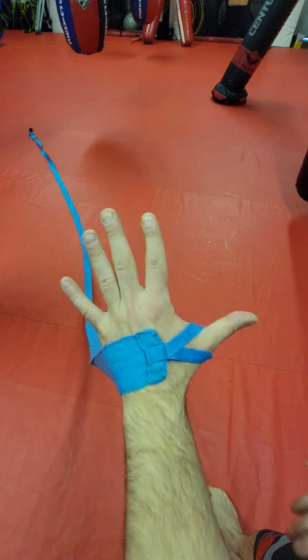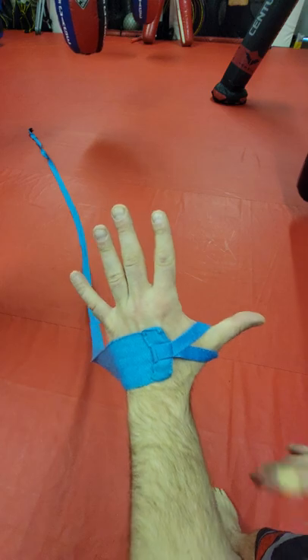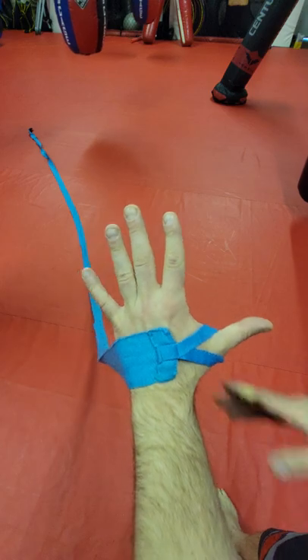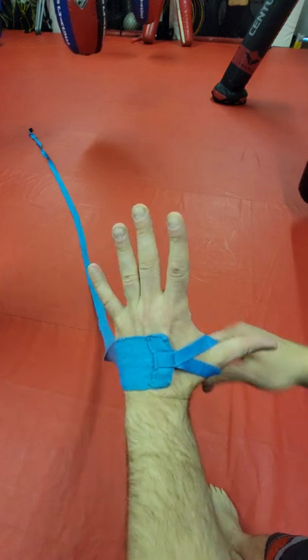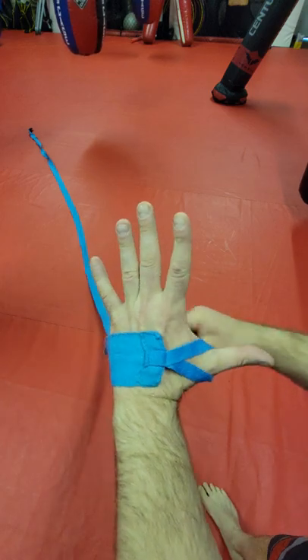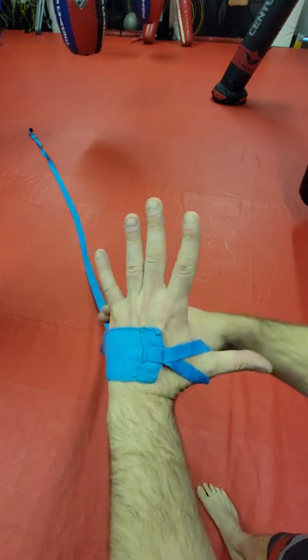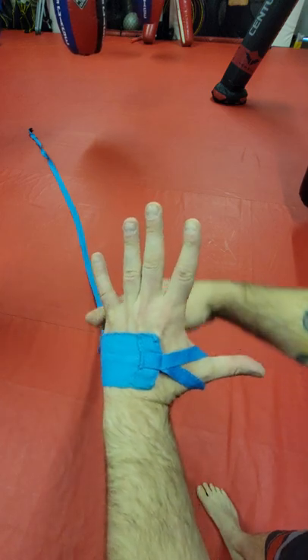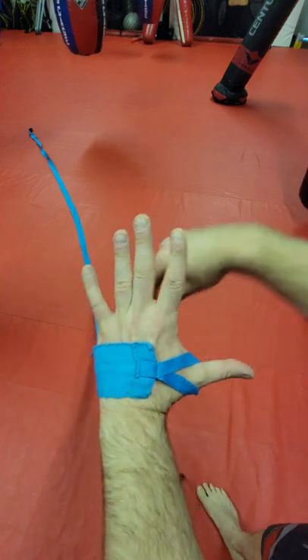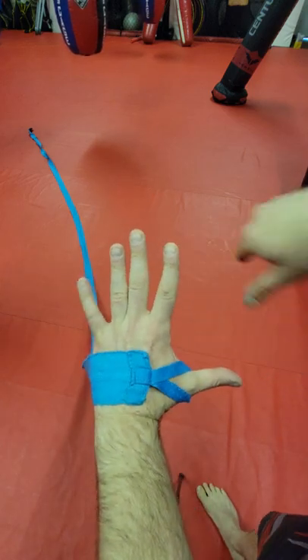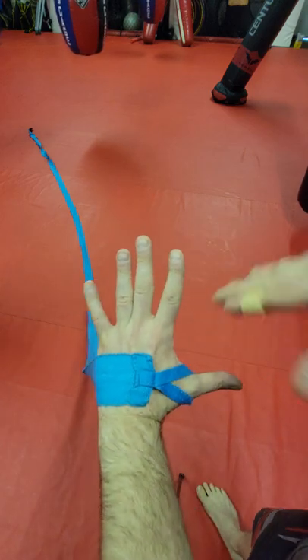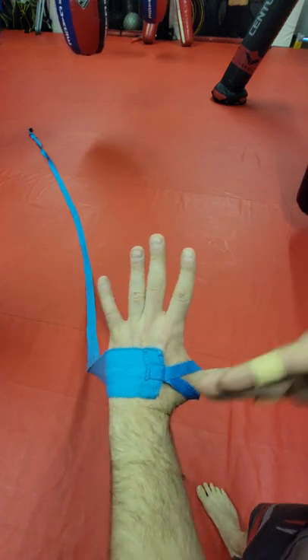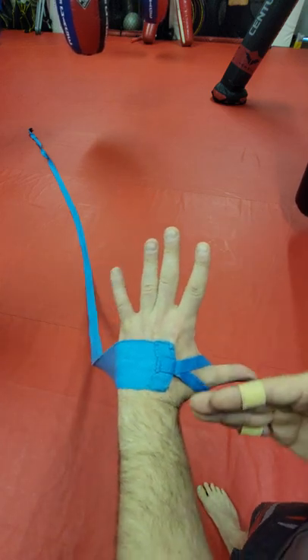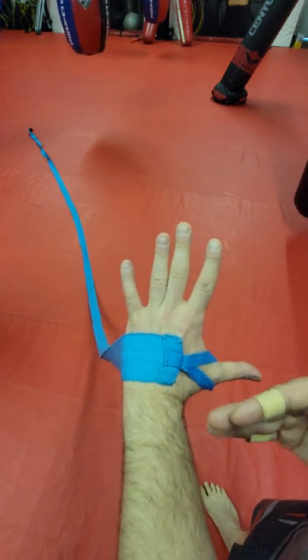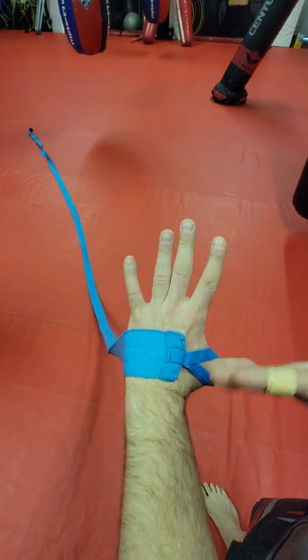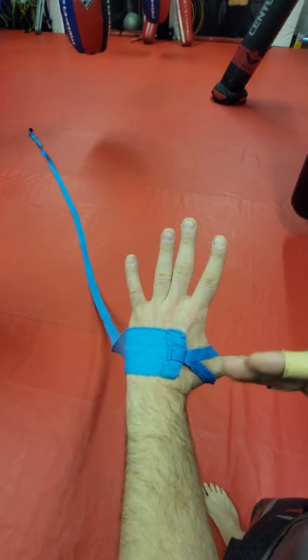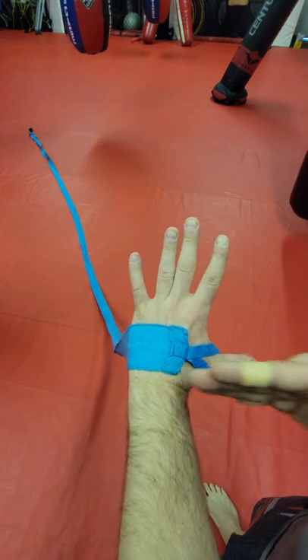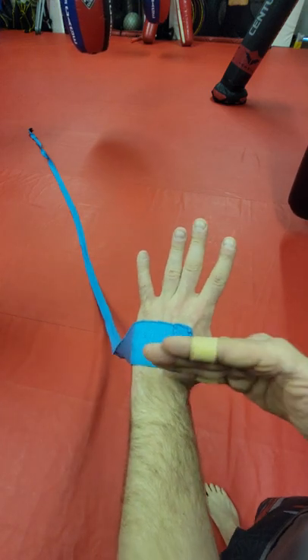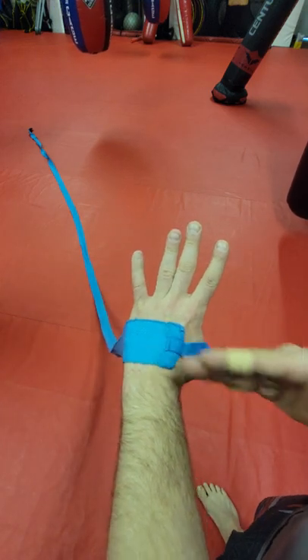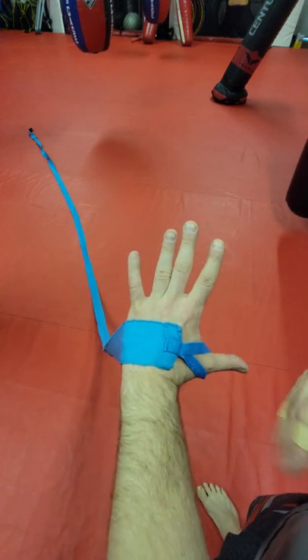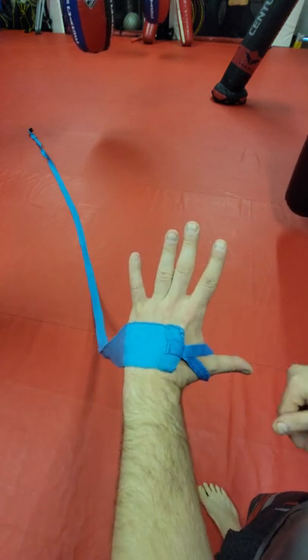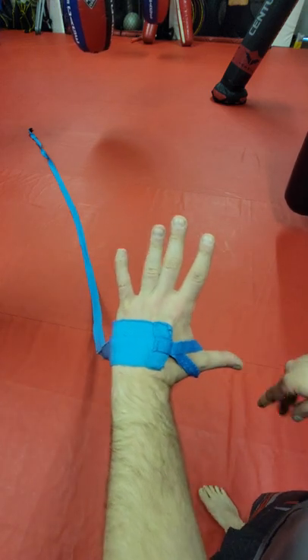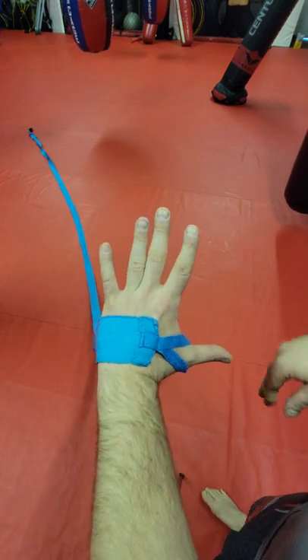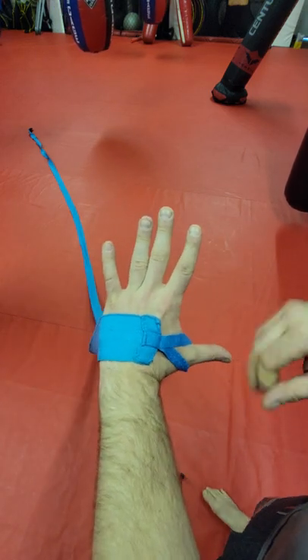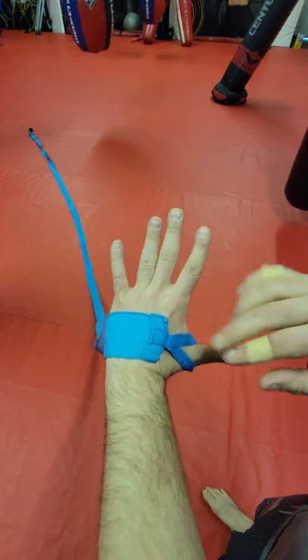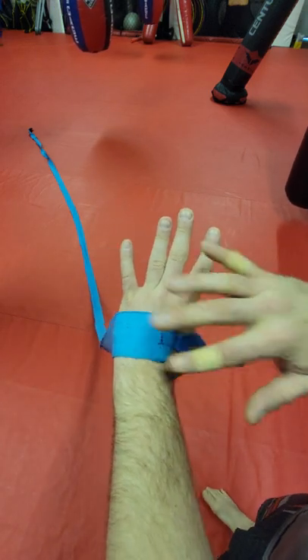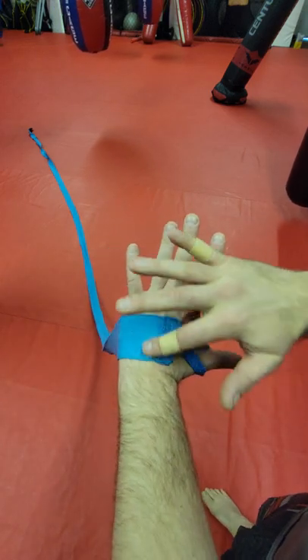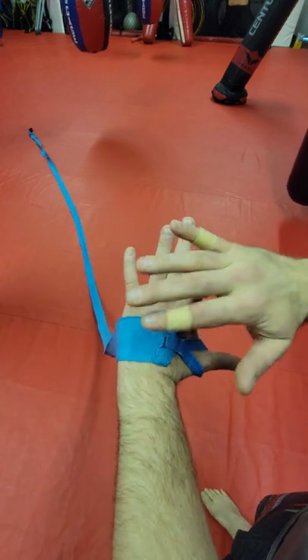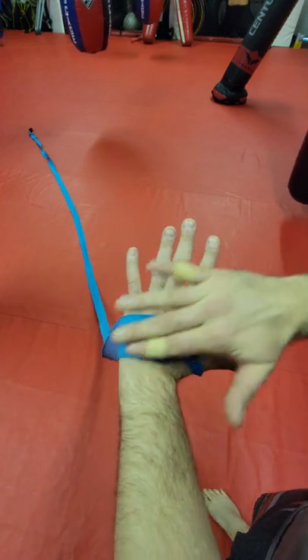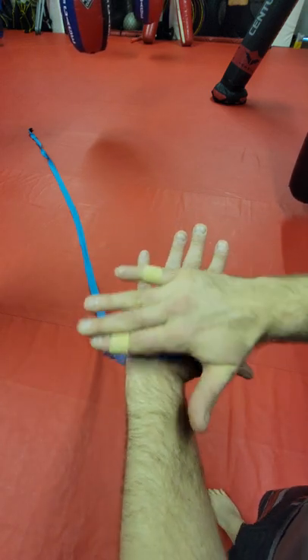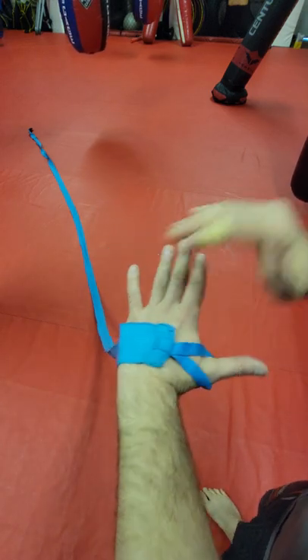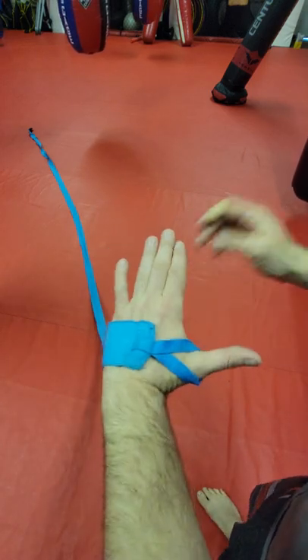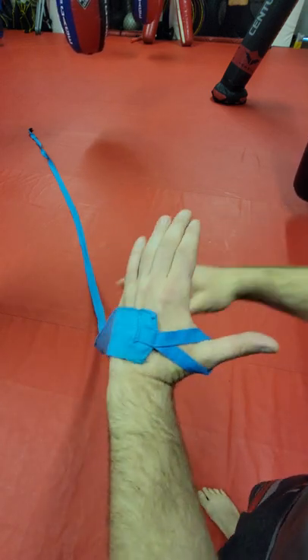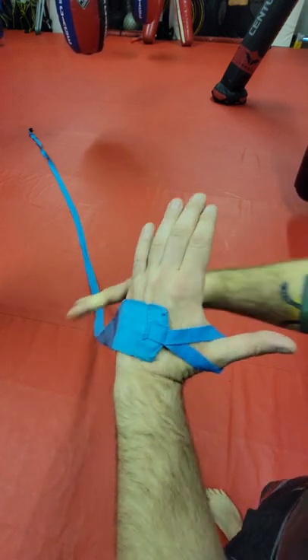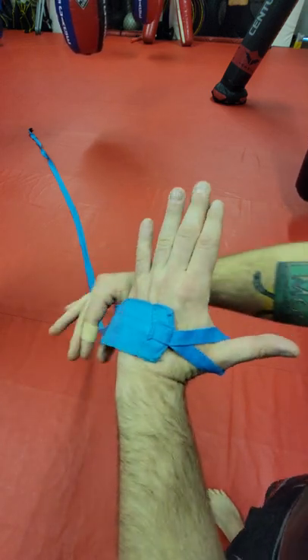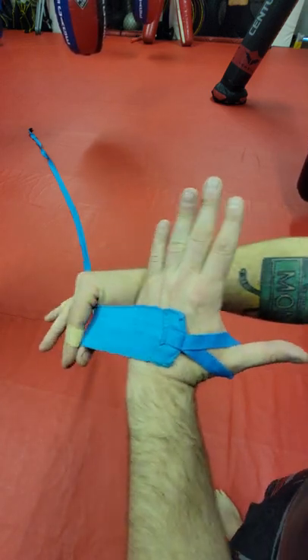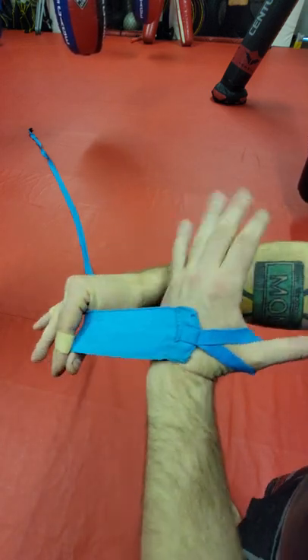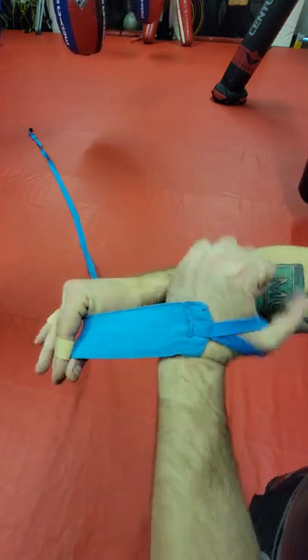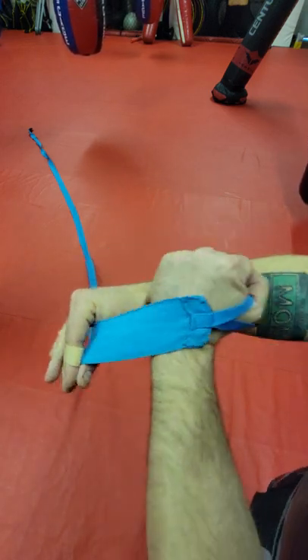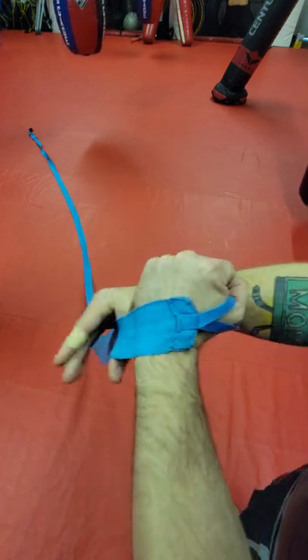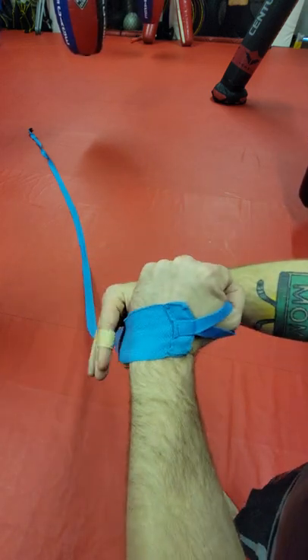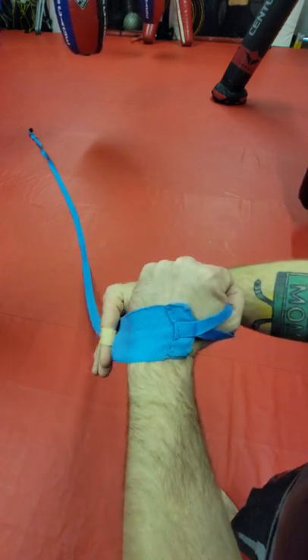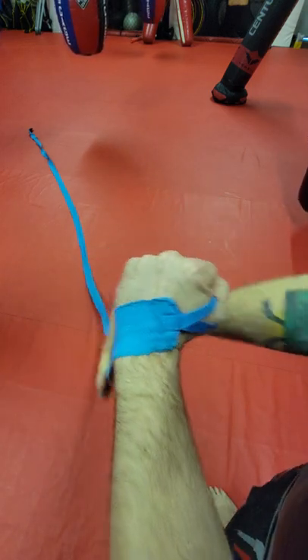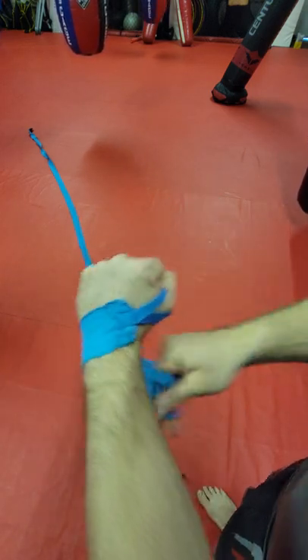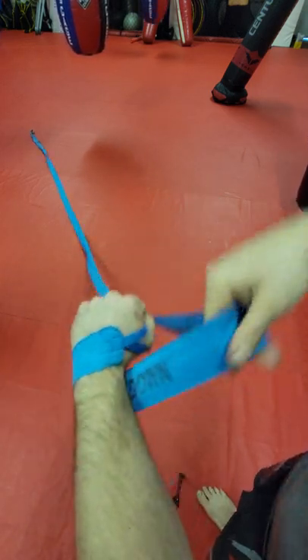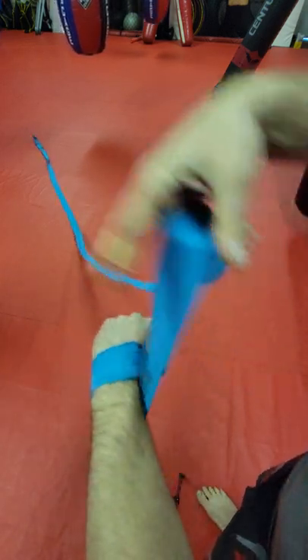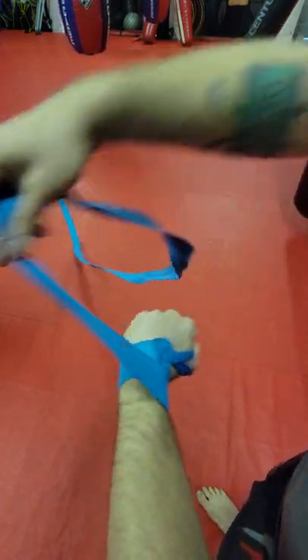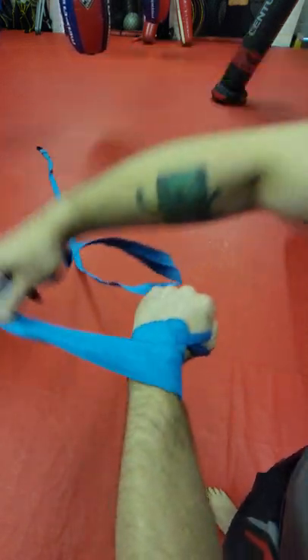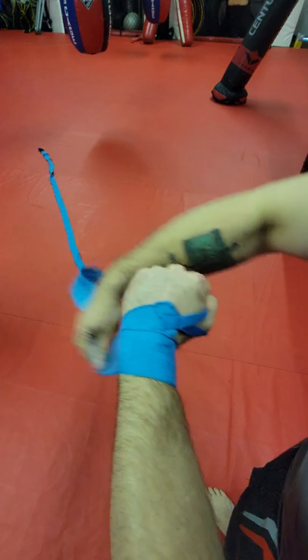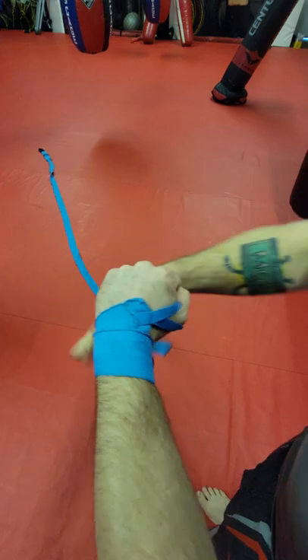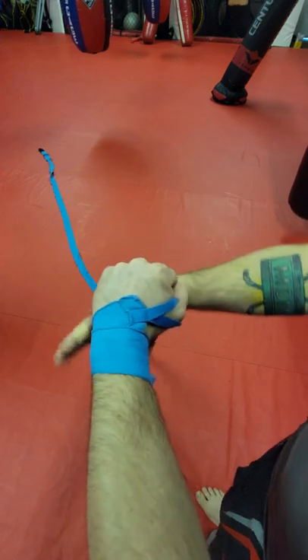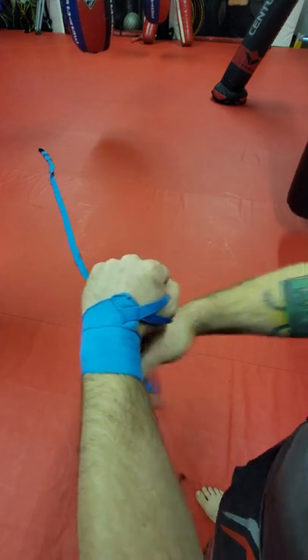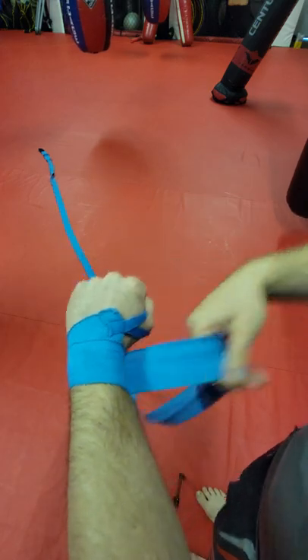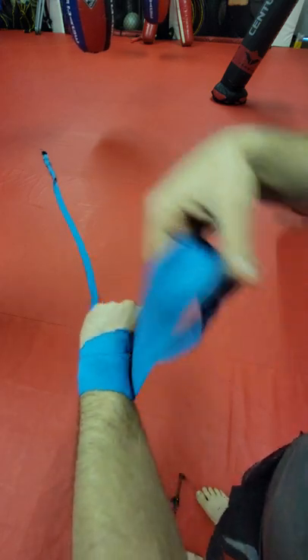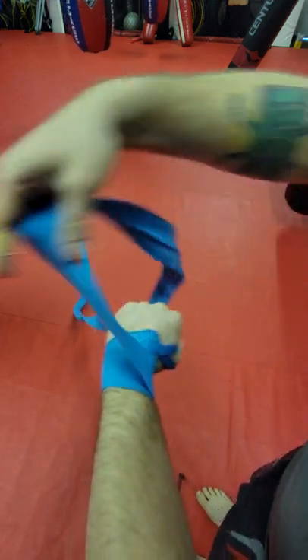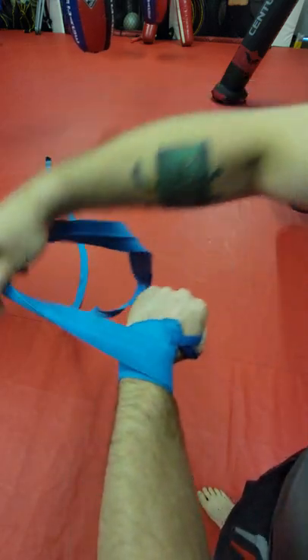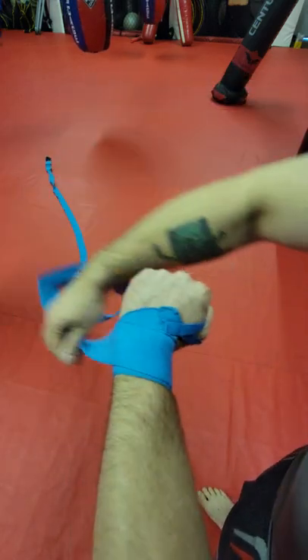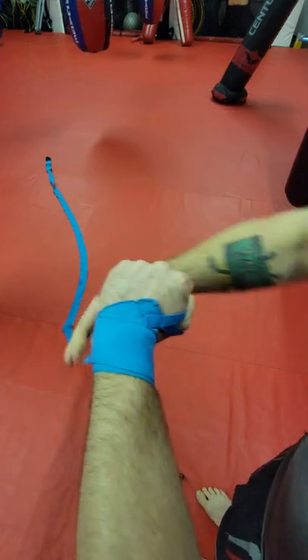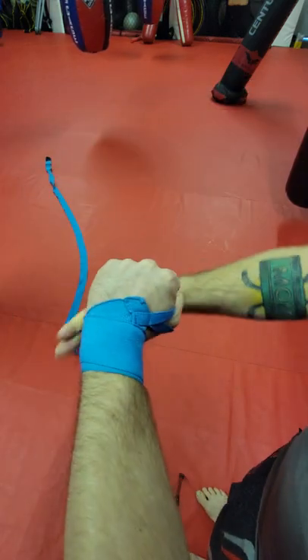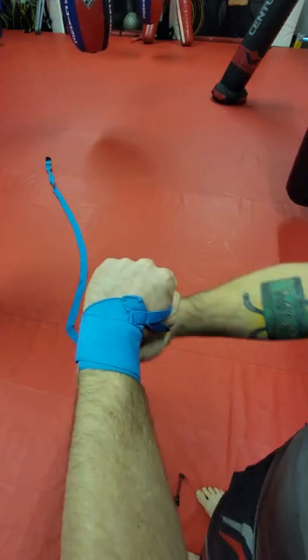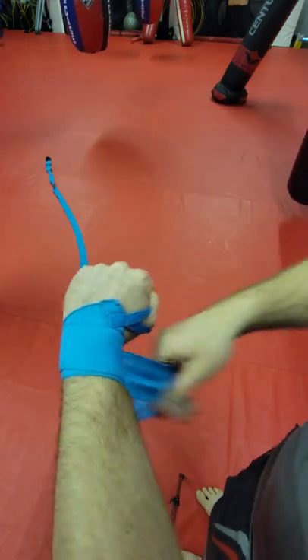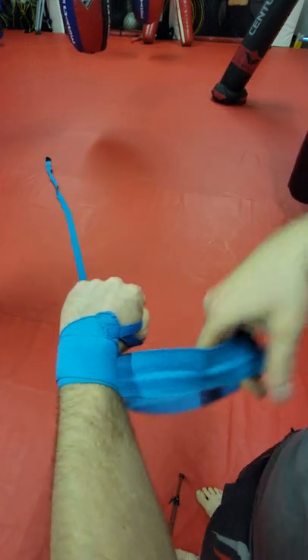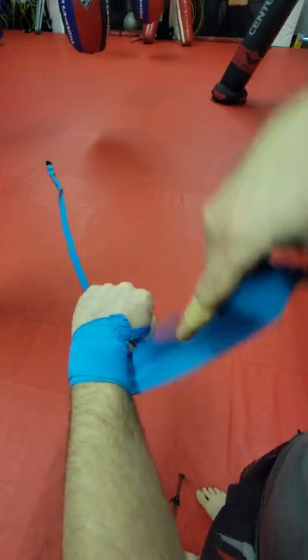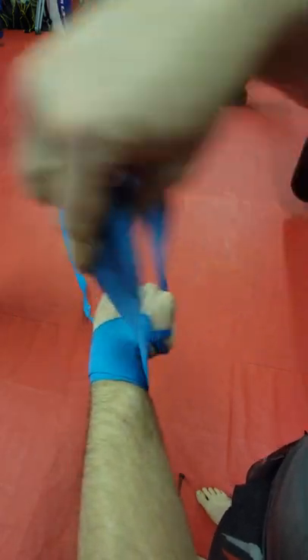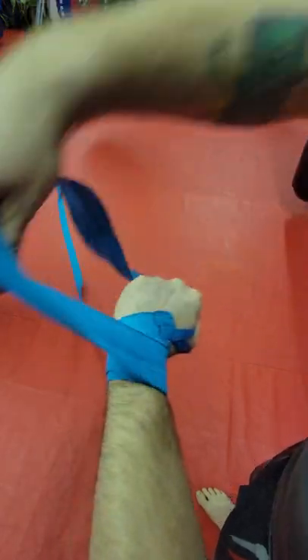How to wrap your hands for boxing or MMA with 180-inch hand wraps. Start going off the top of your hand, make a tight fist. You're going to go three times around your wrist.